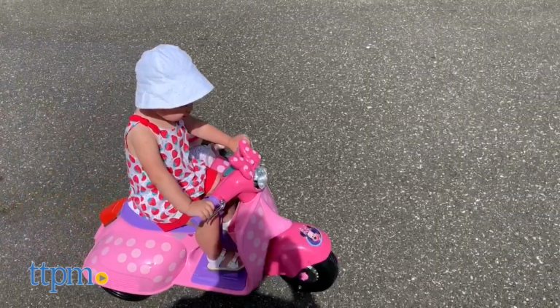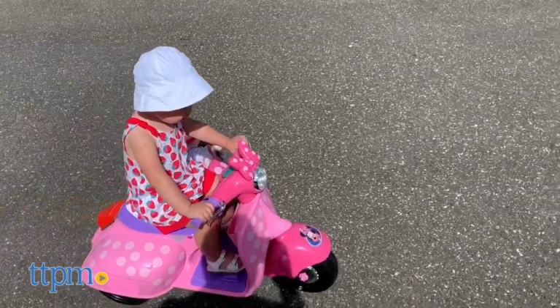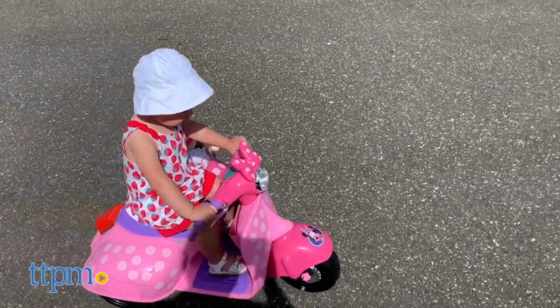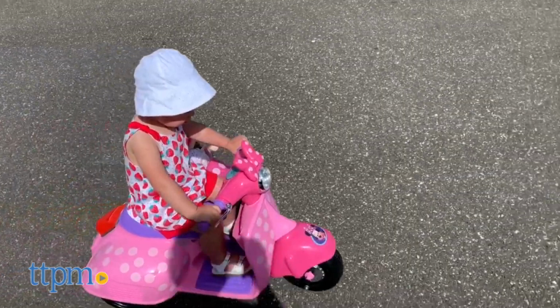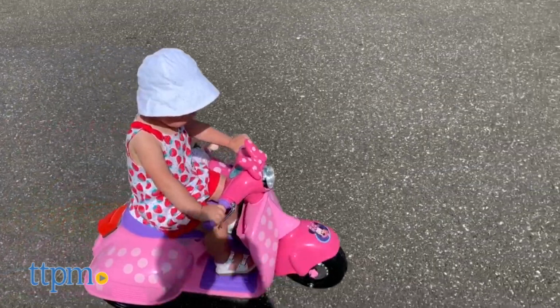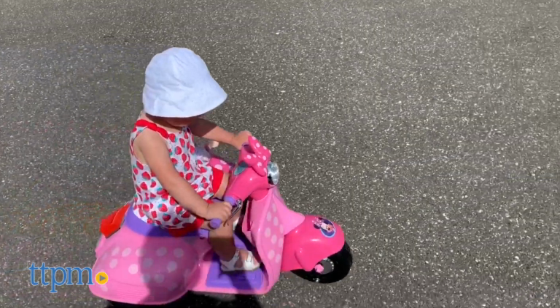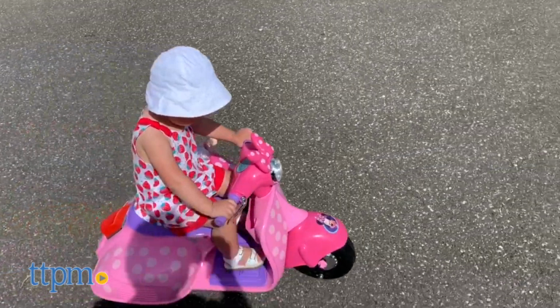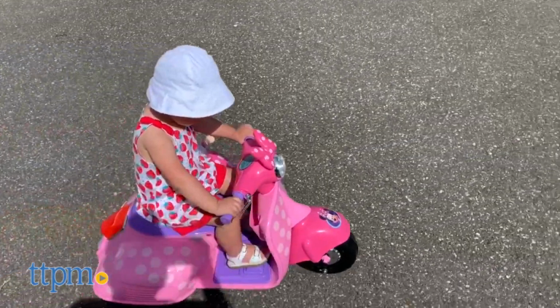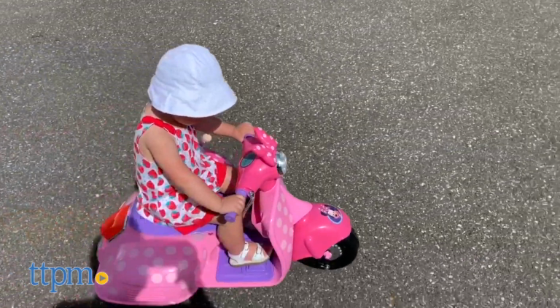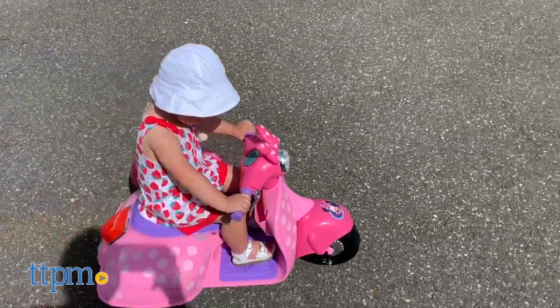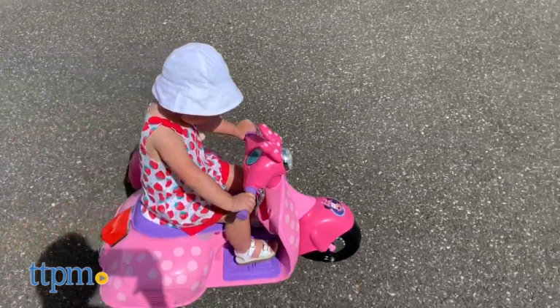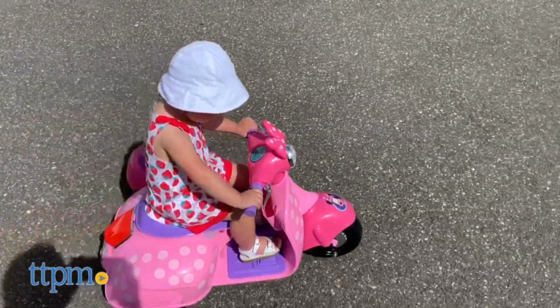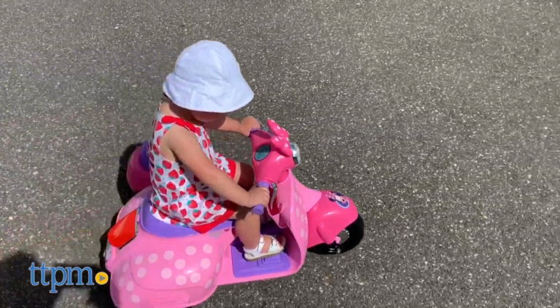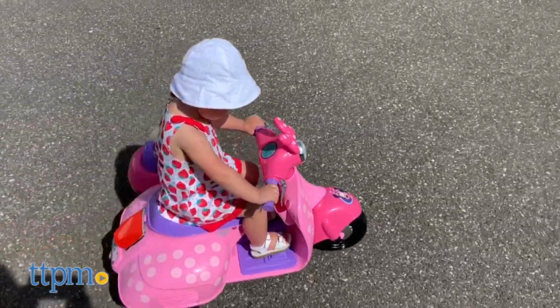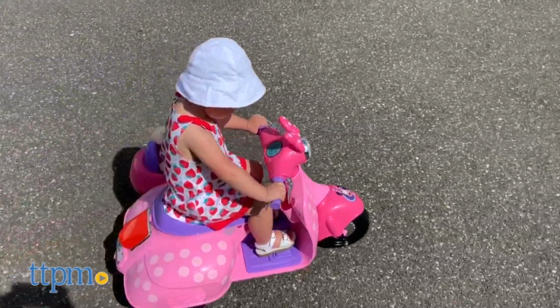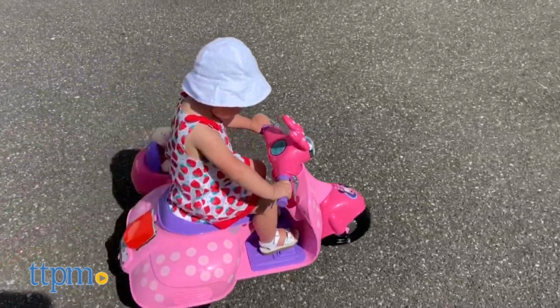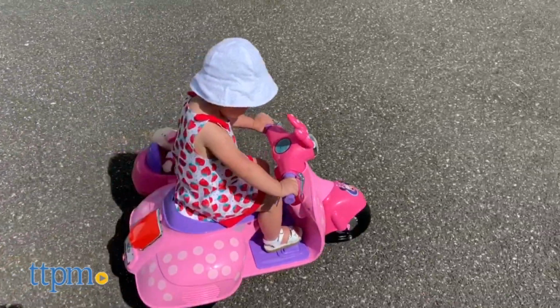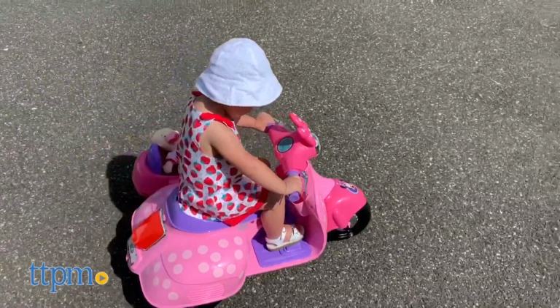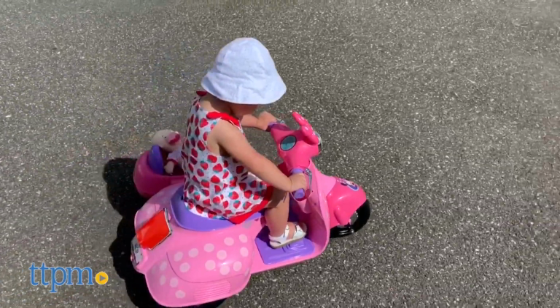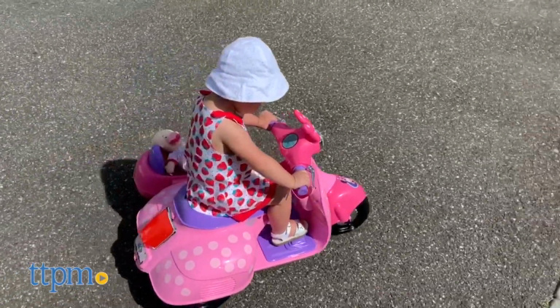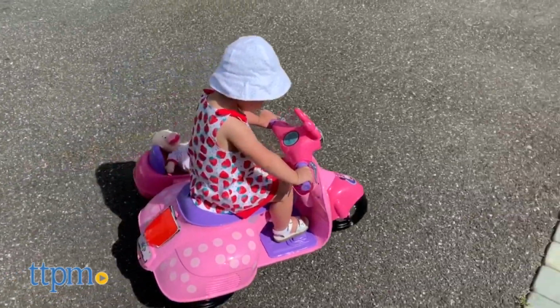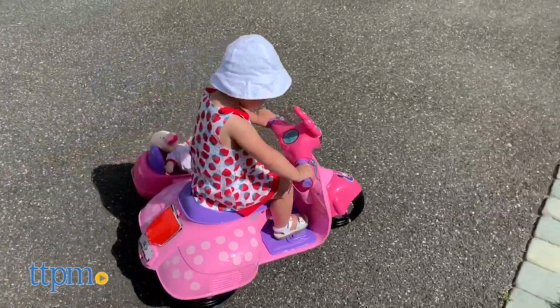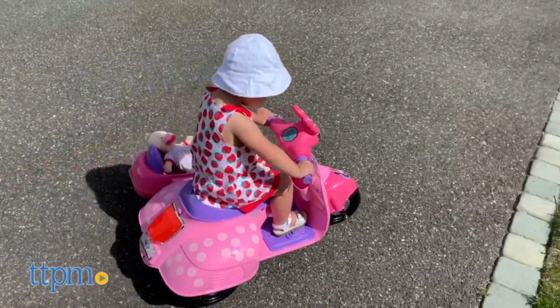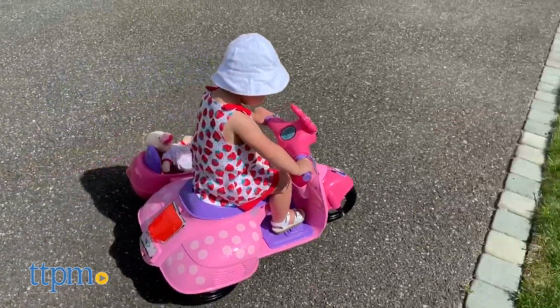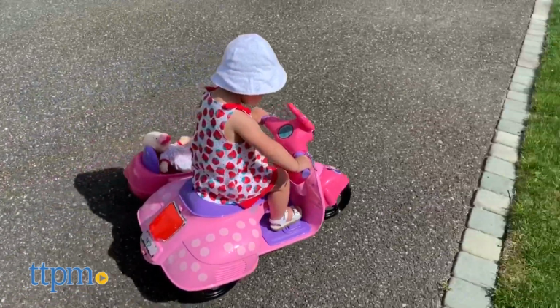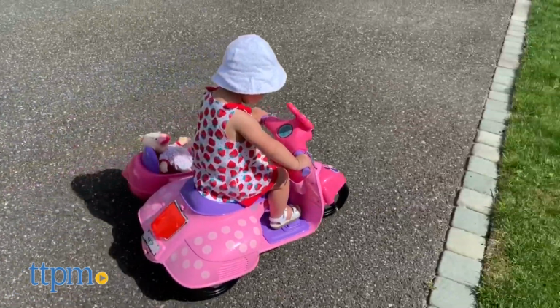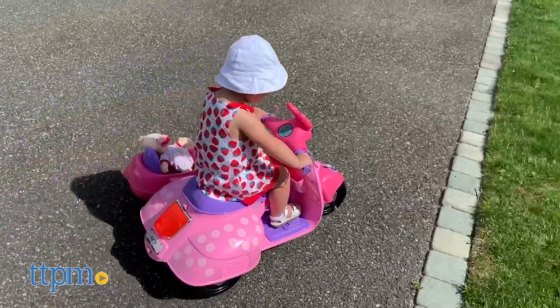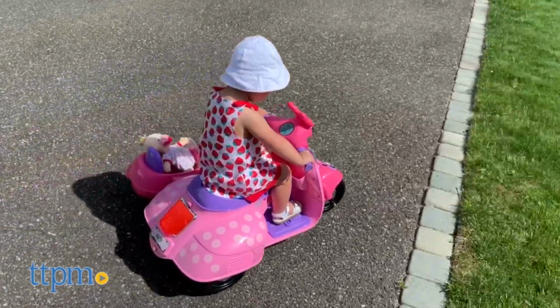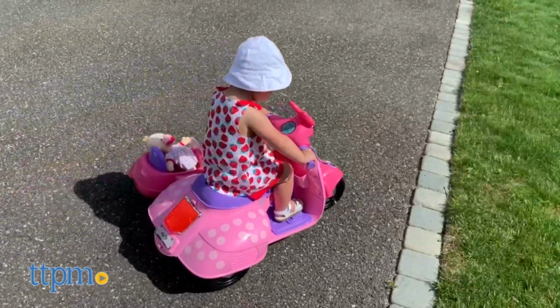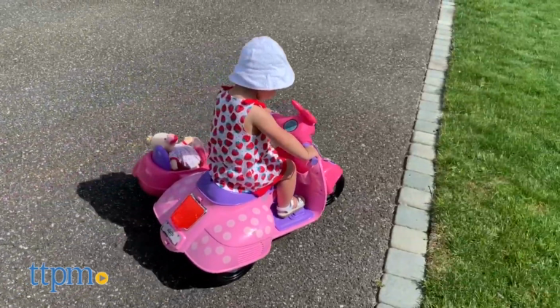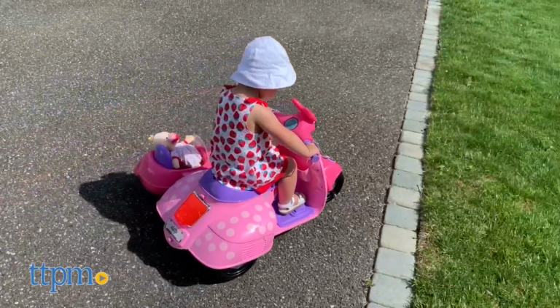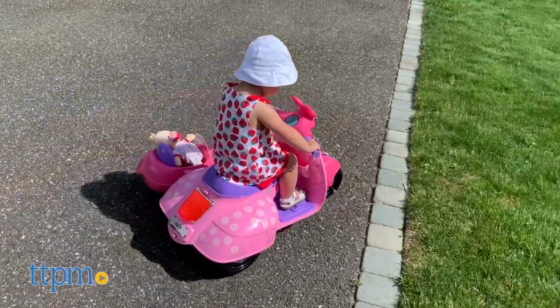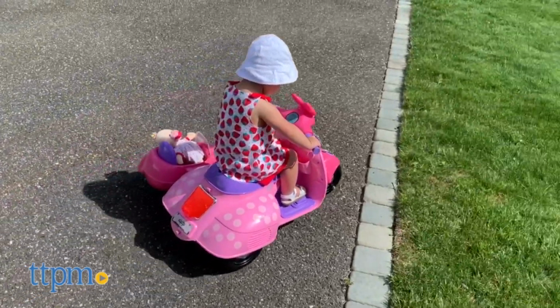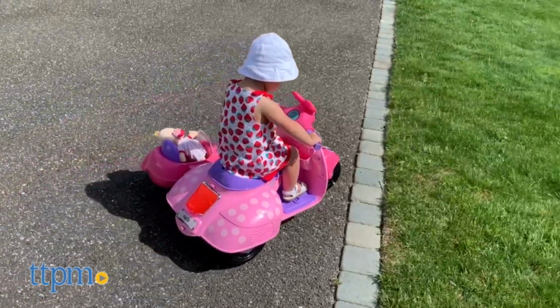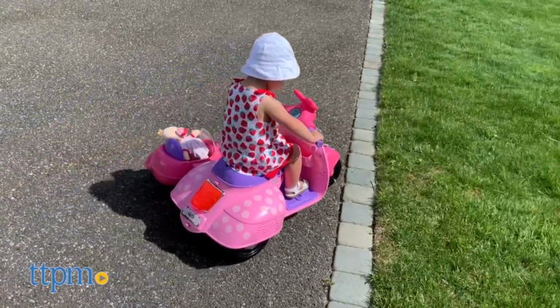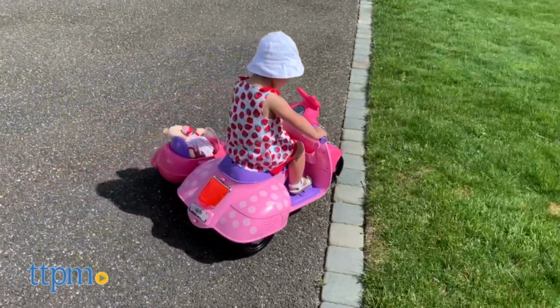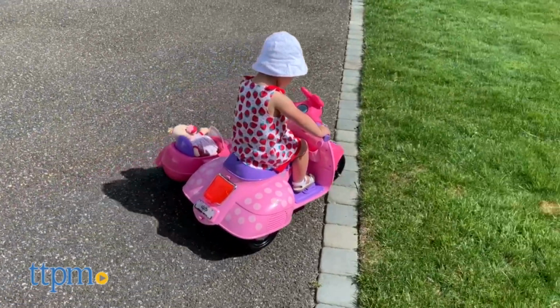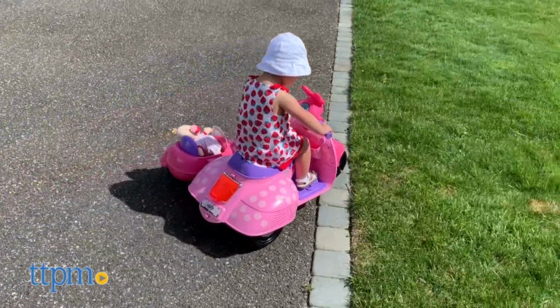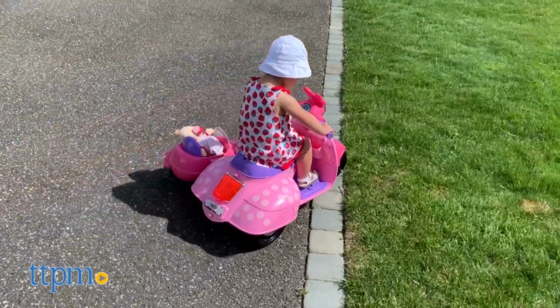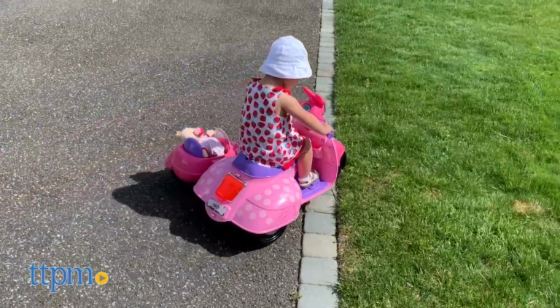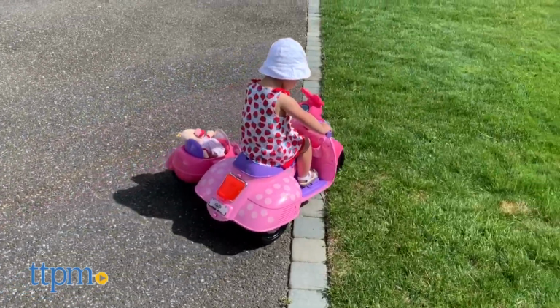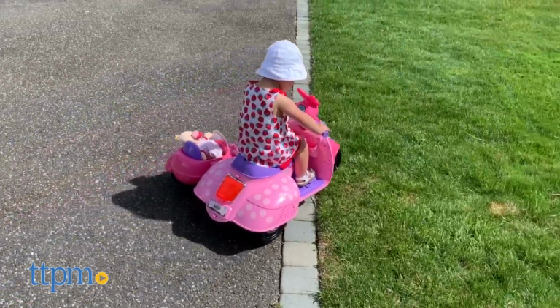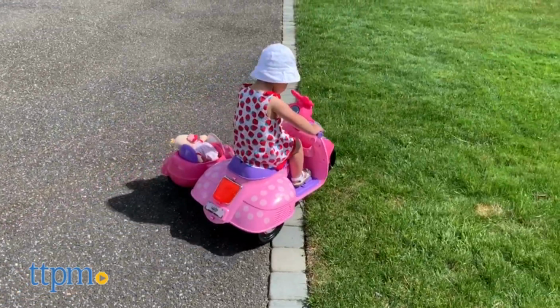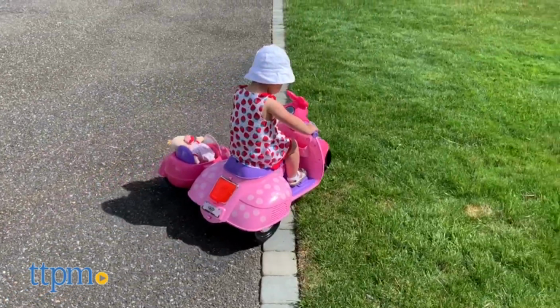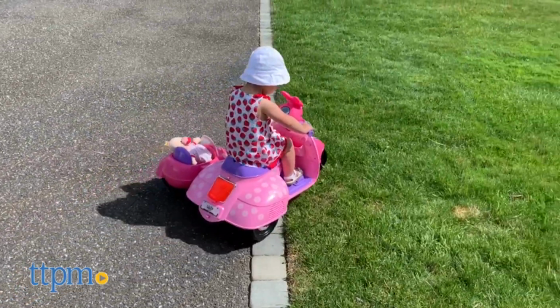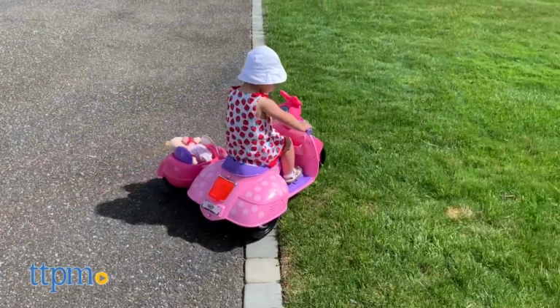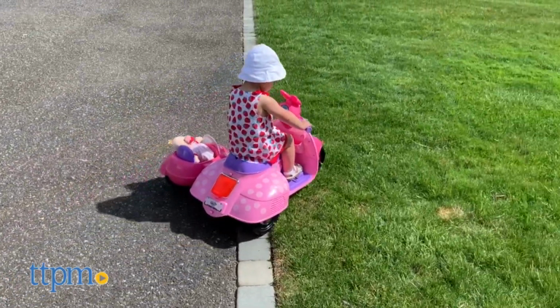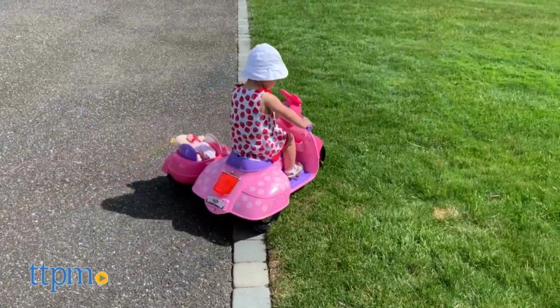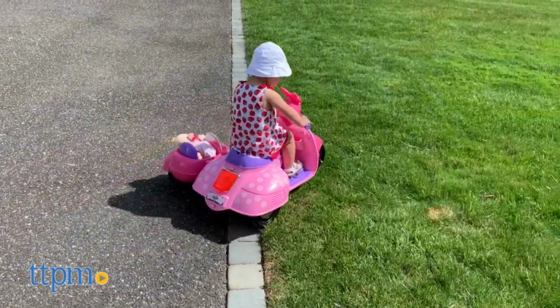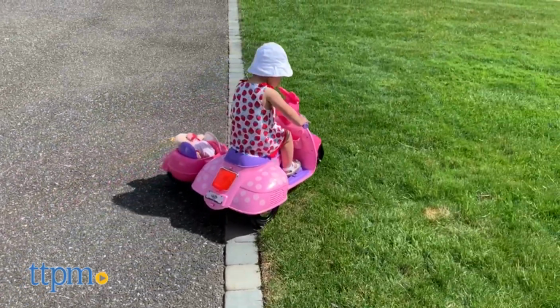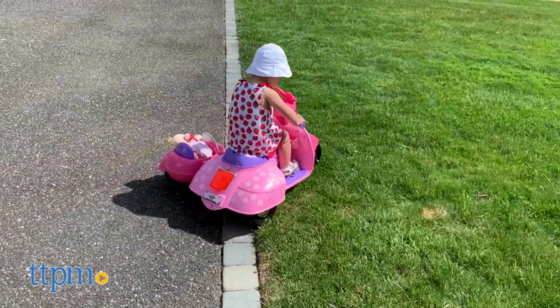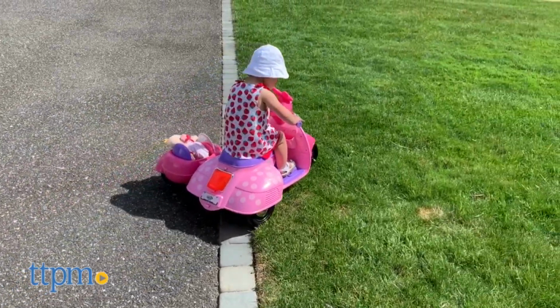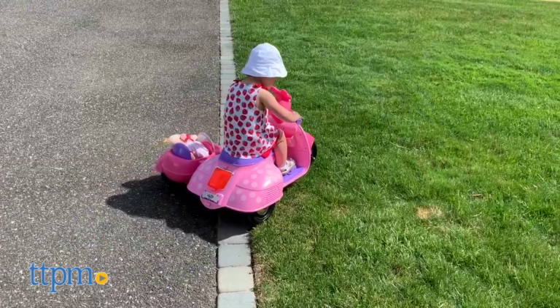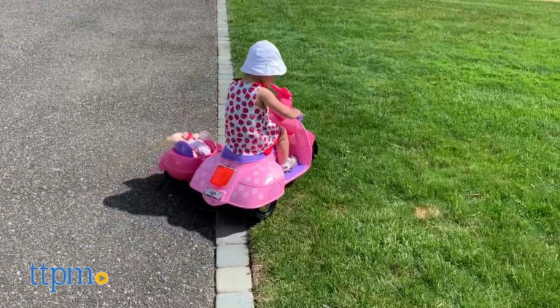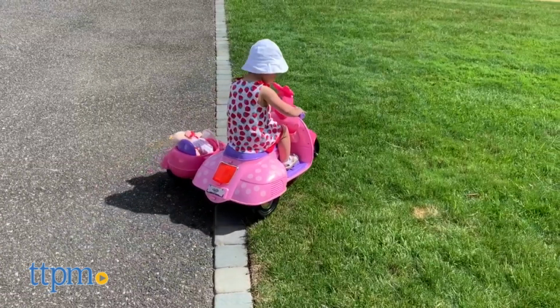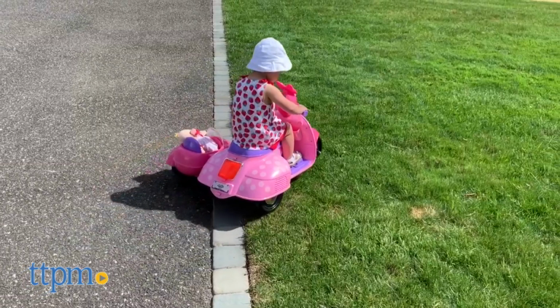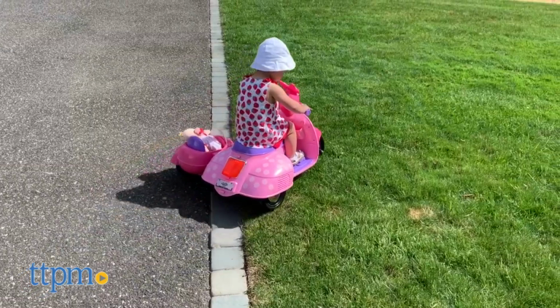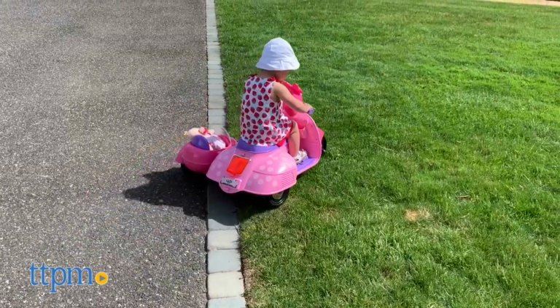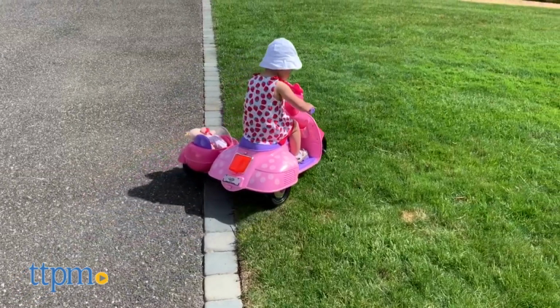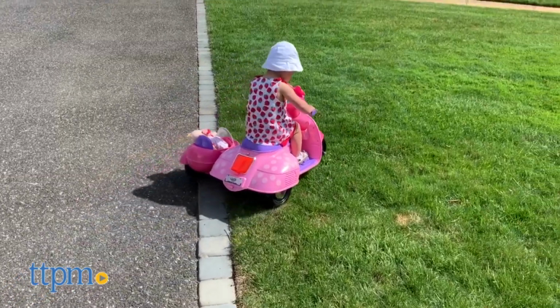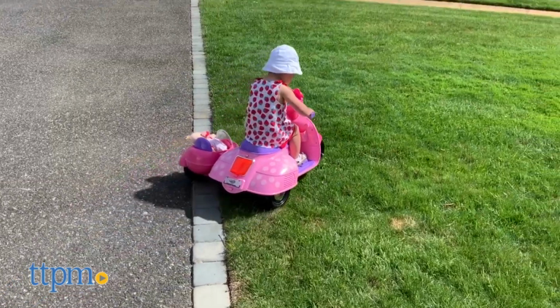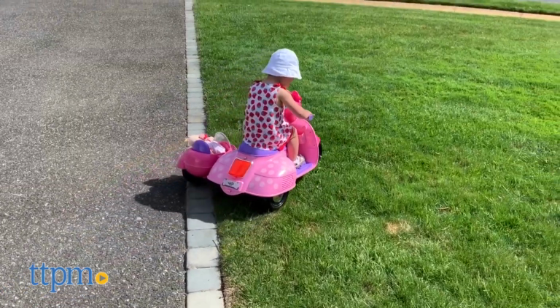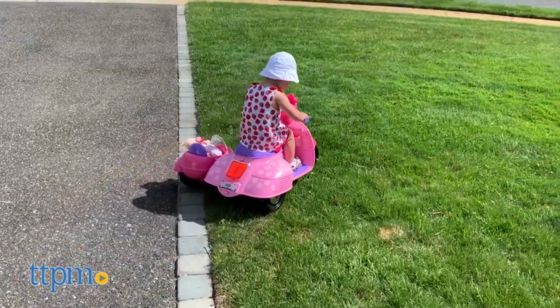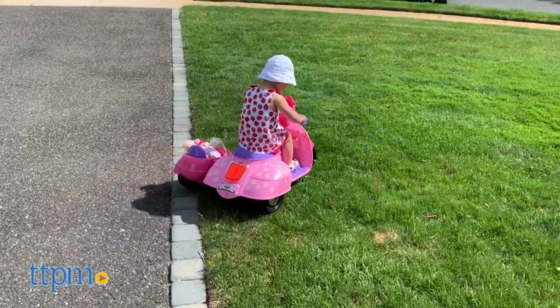I think these are really cute, and I'd probably want to ride around on the Minnie scooter if they made this for adults. Do you like Mickey or Minnie better? Tell me in the comments.